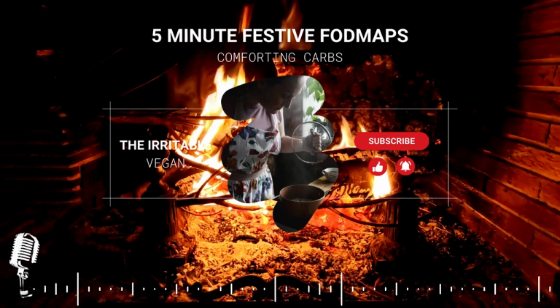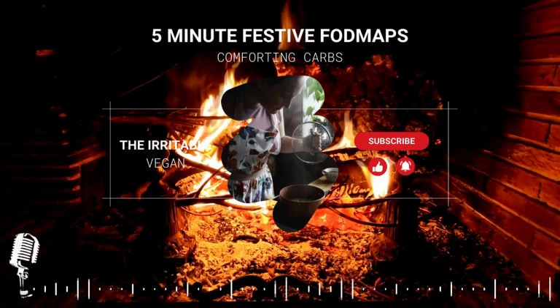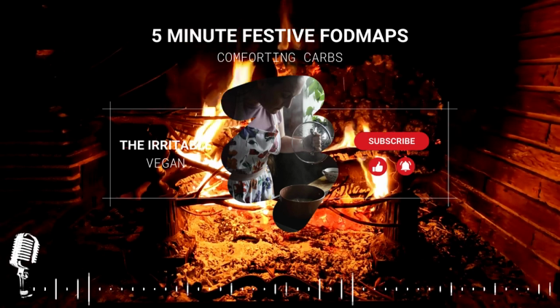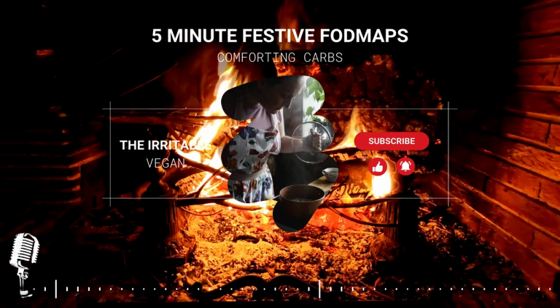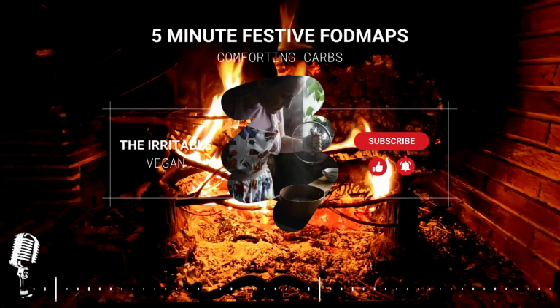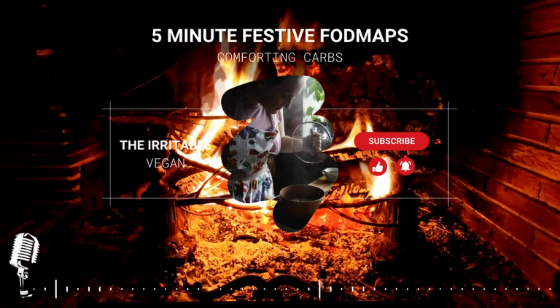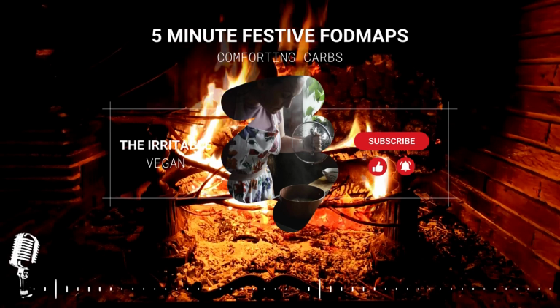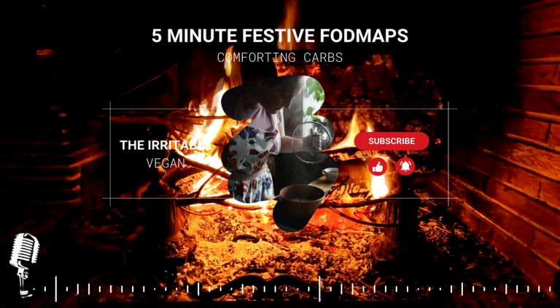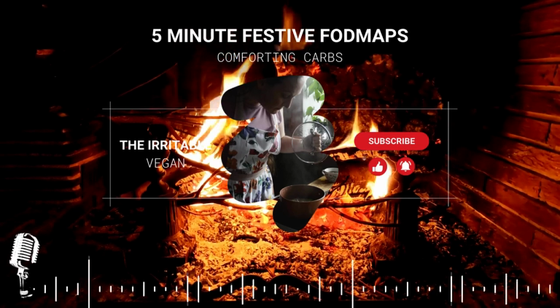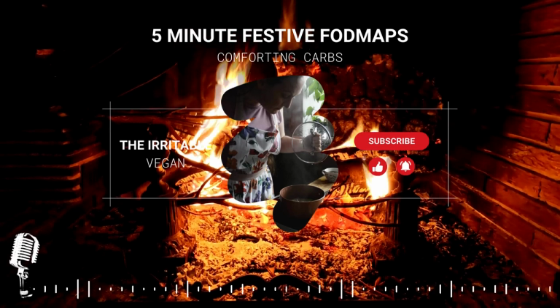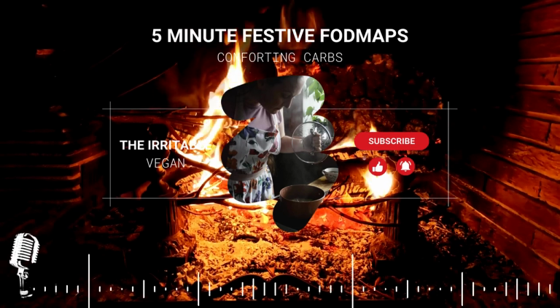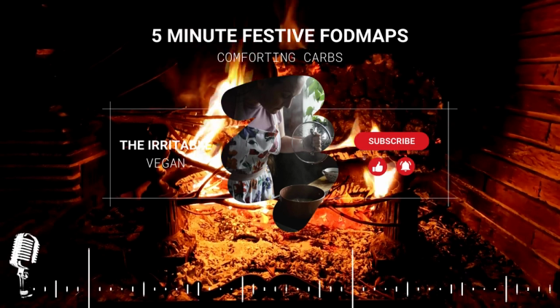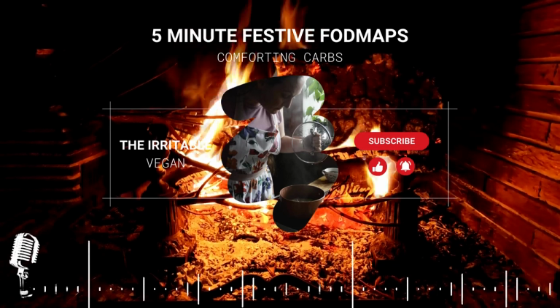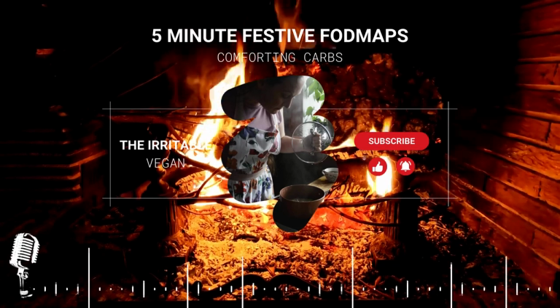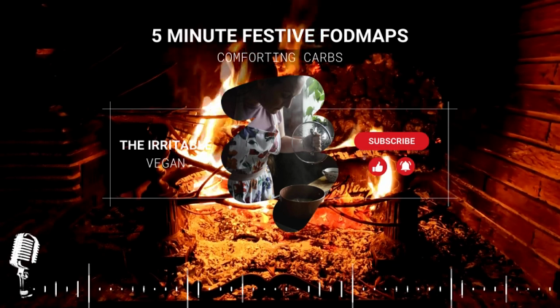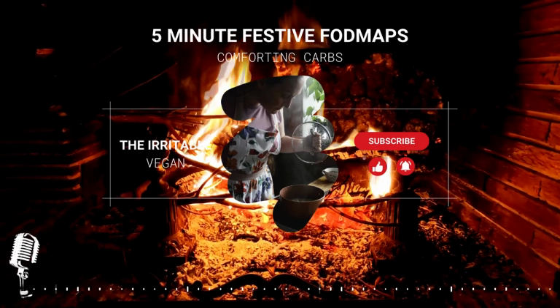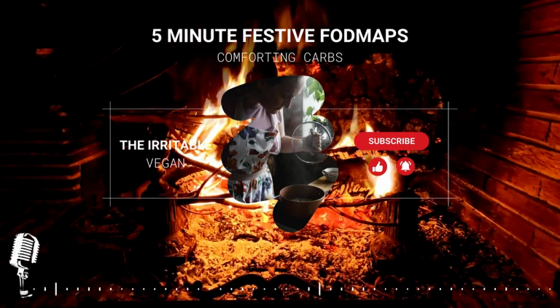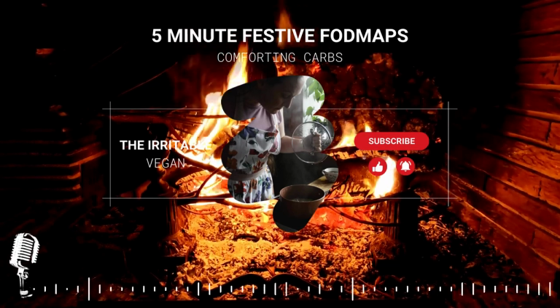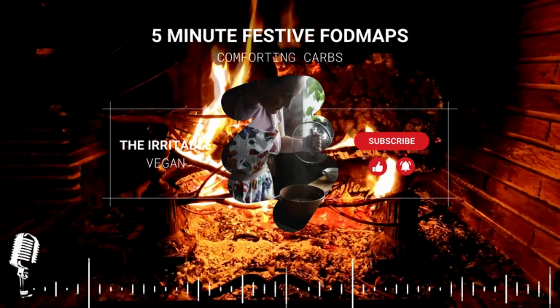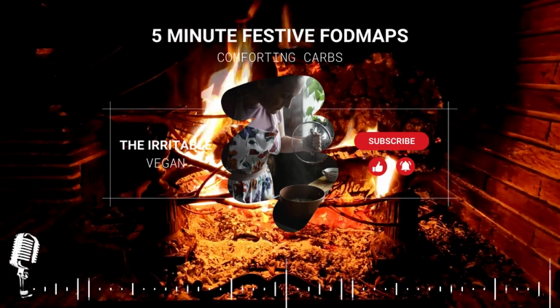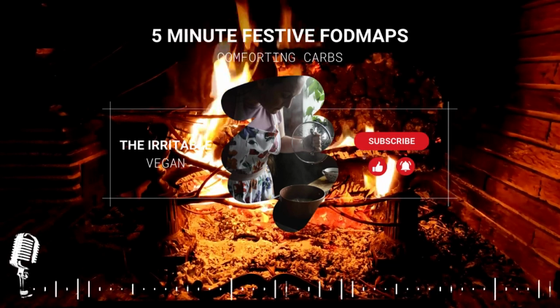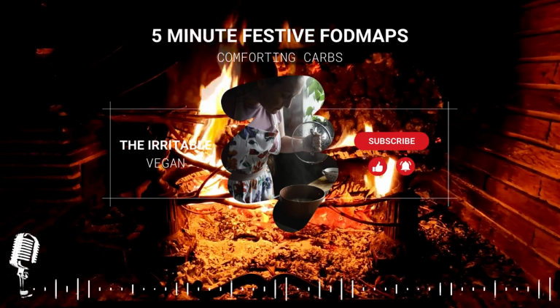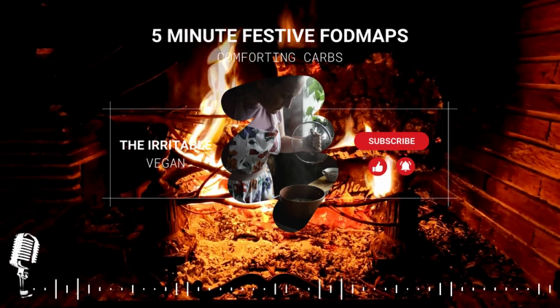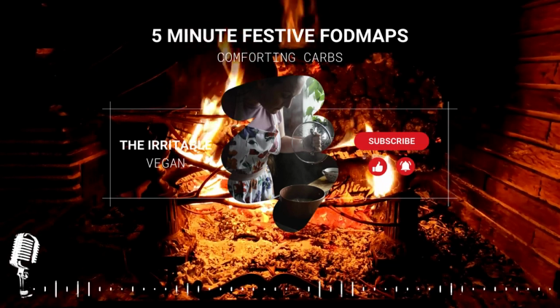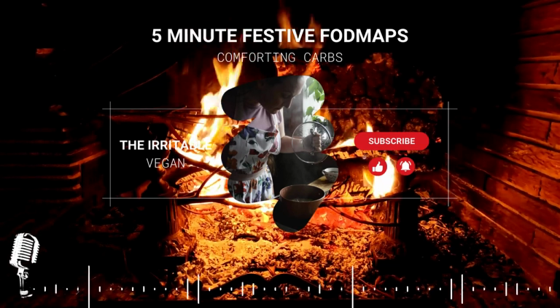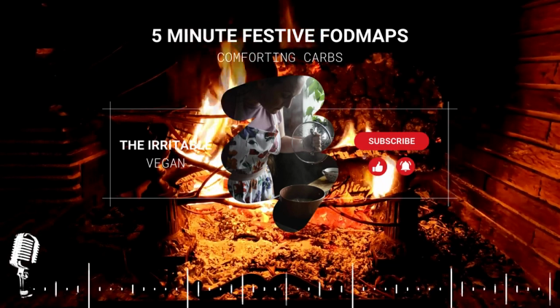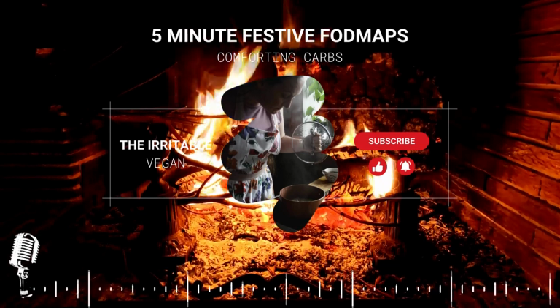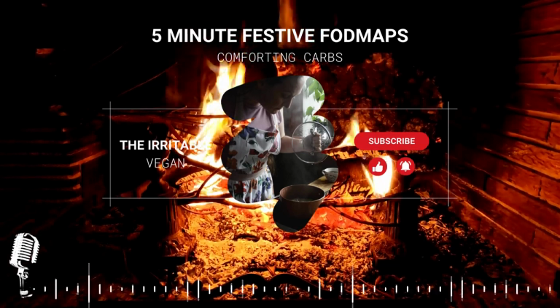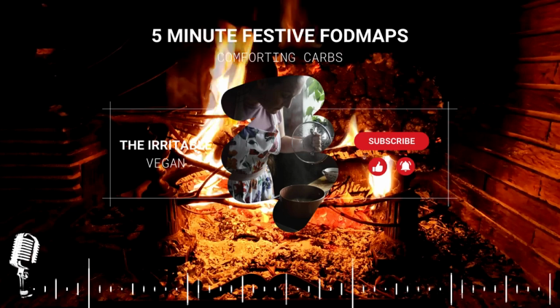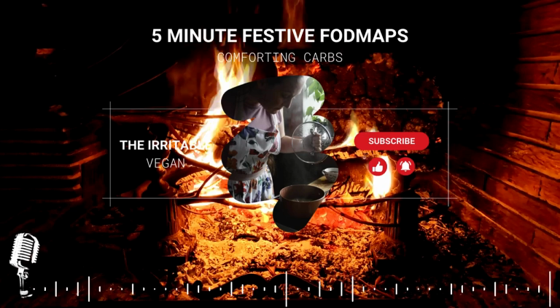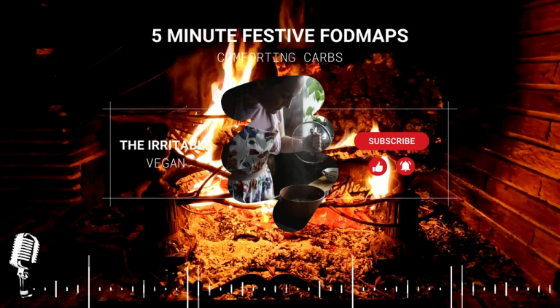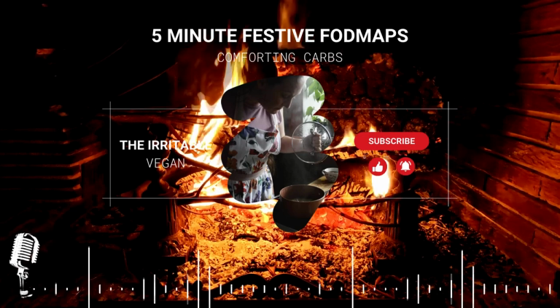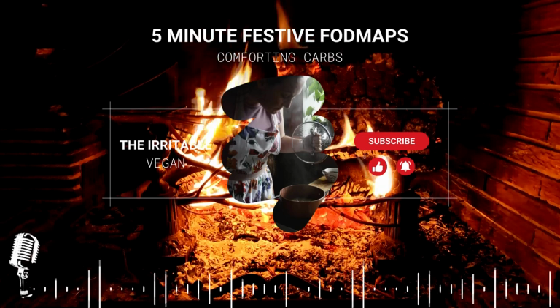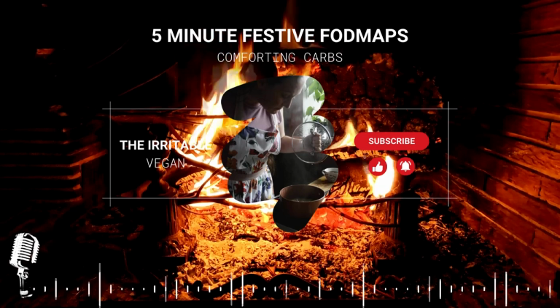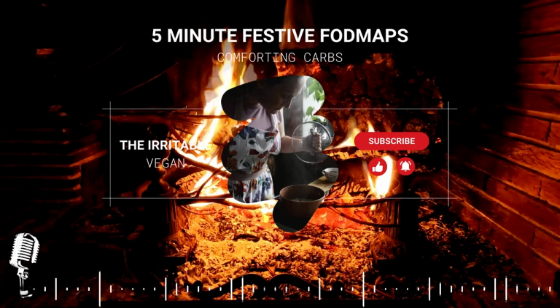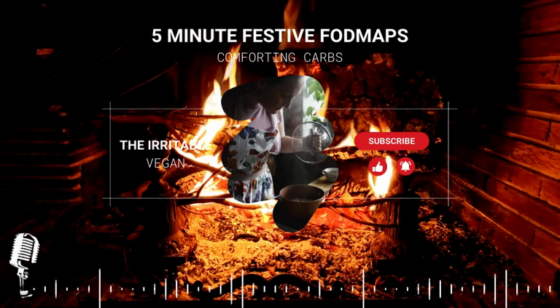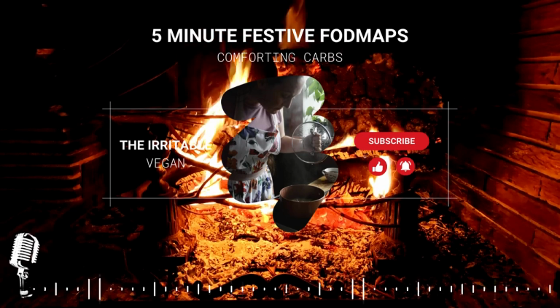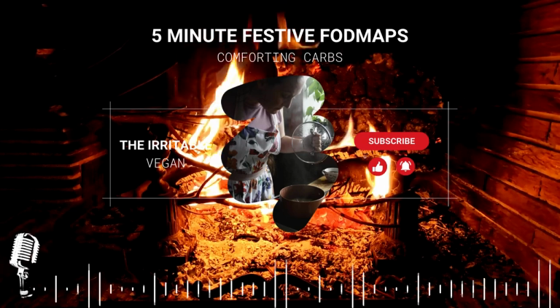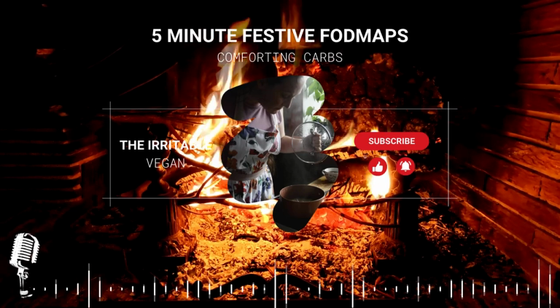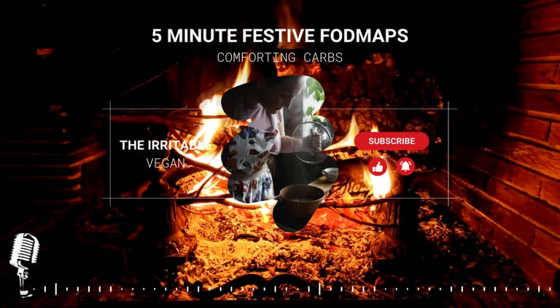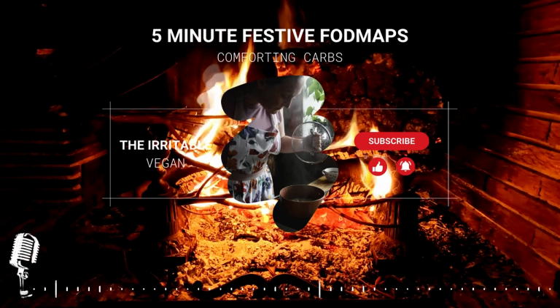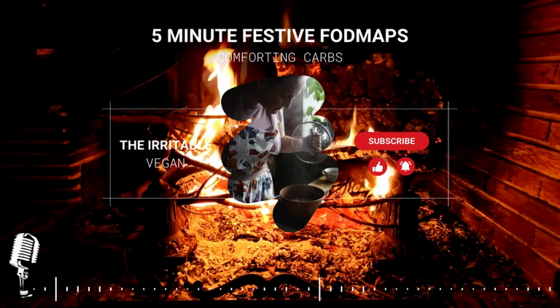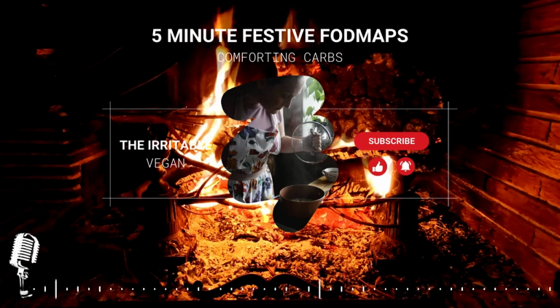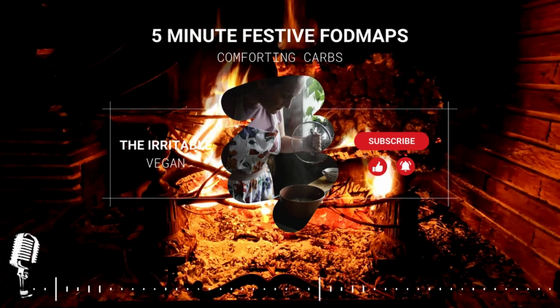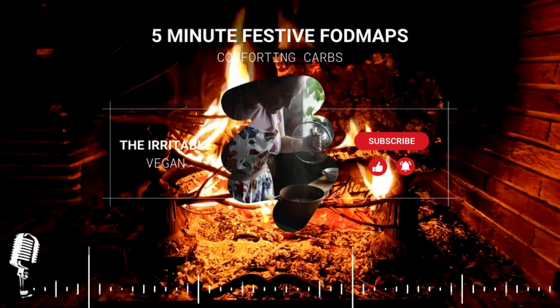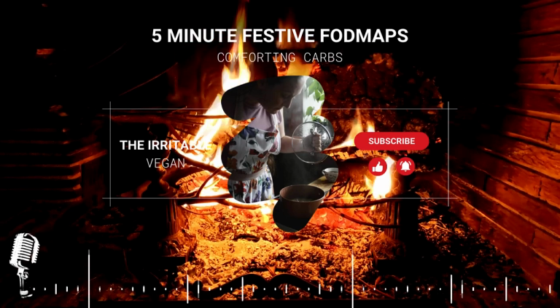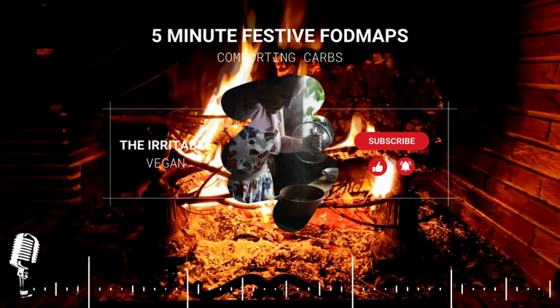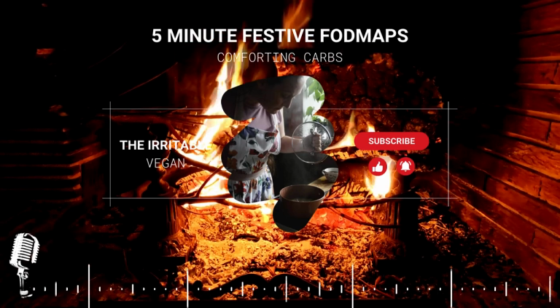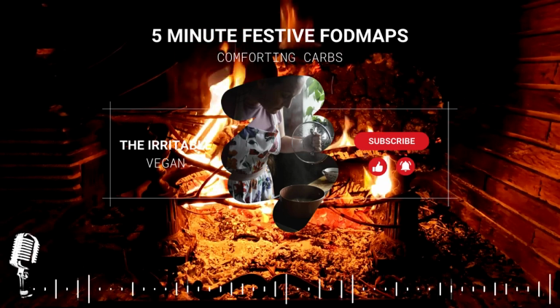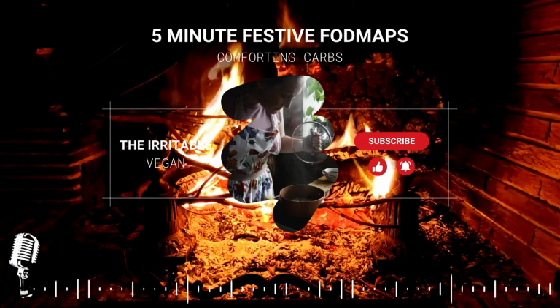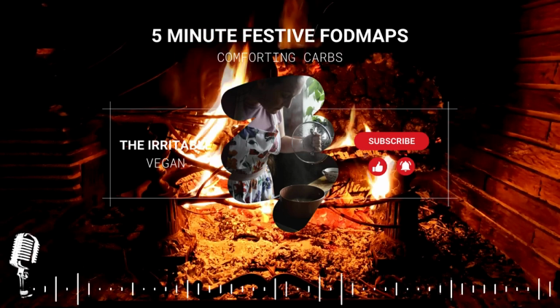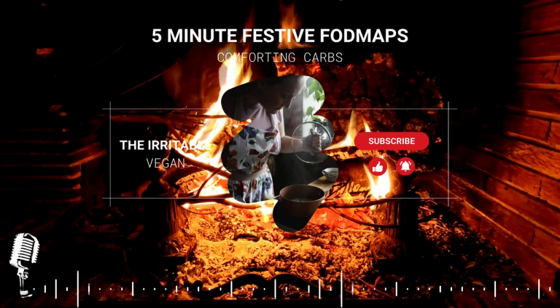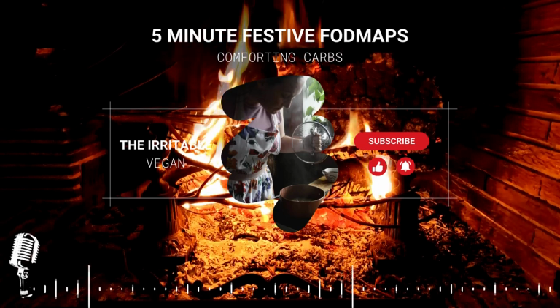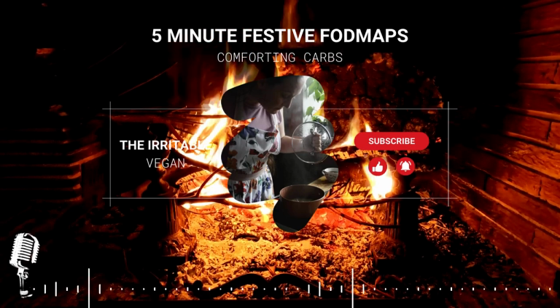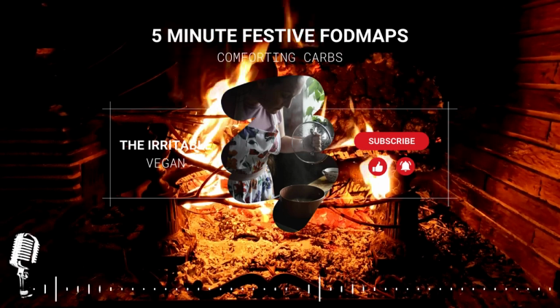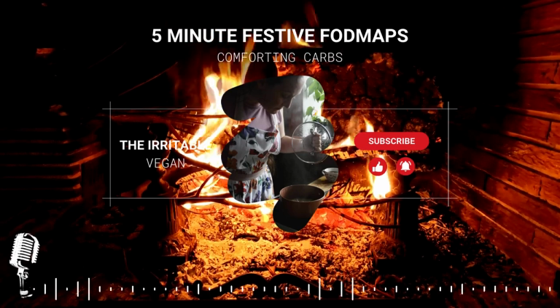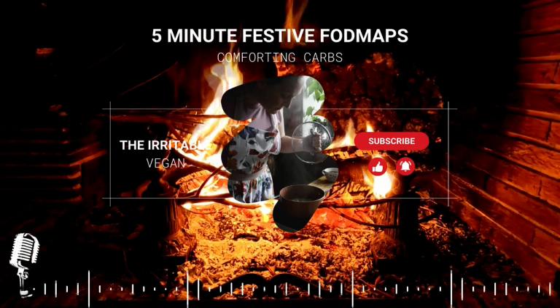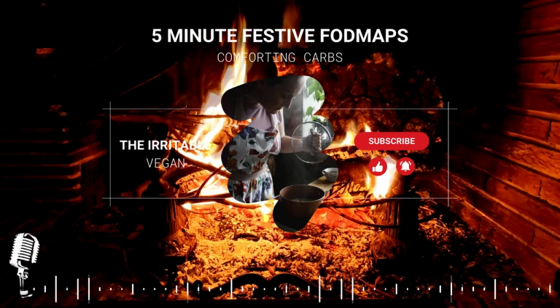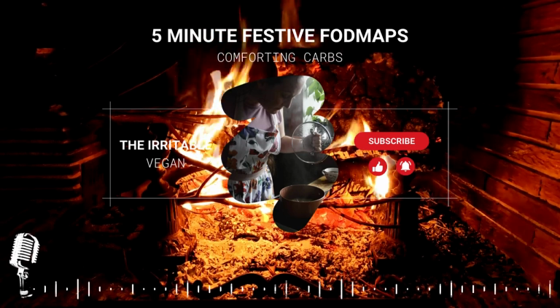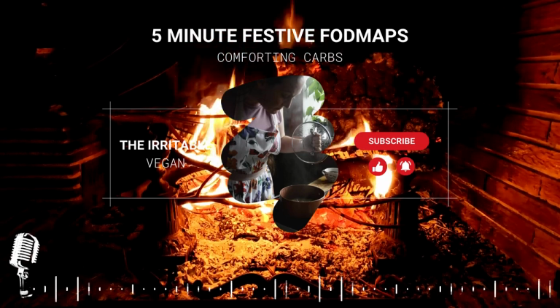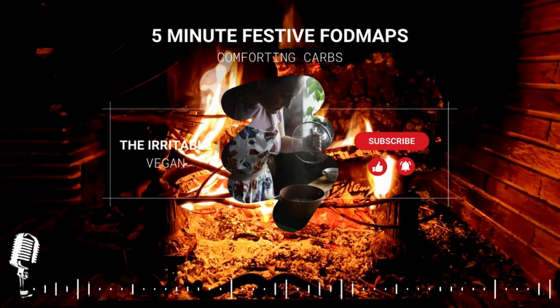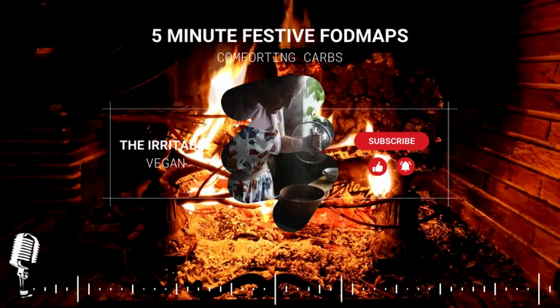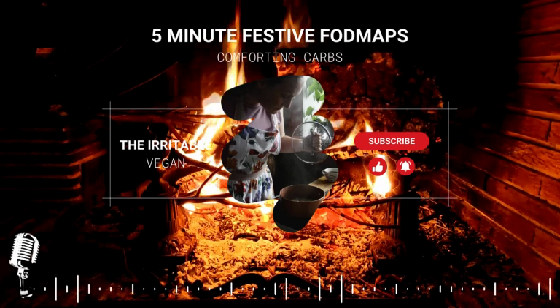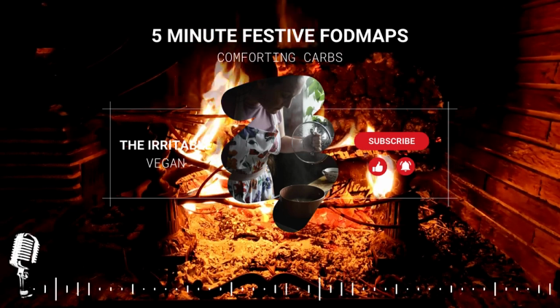Next time we'll be talking about where you get your protein, so that's one you won't want to miss. Speak to you soon. Bye!